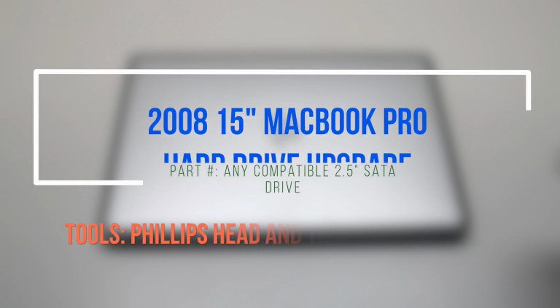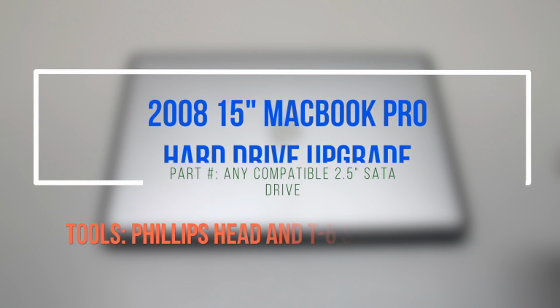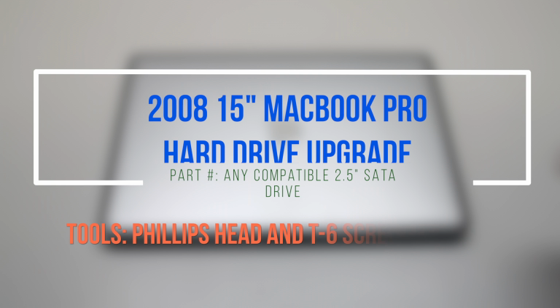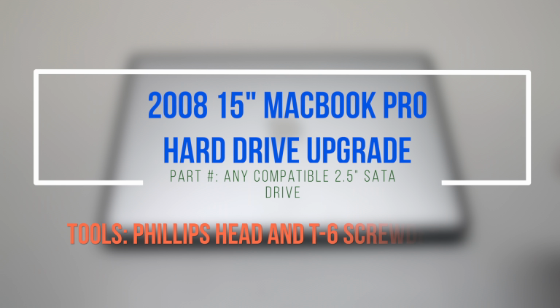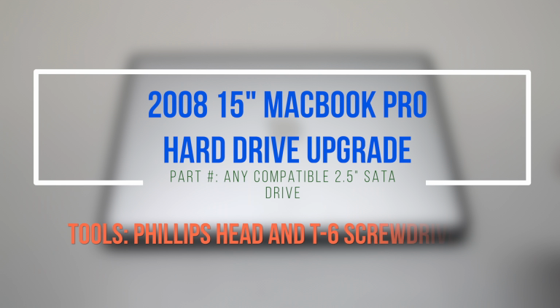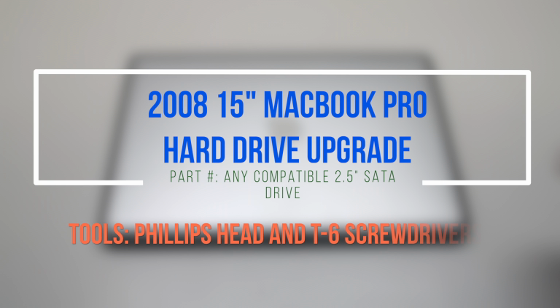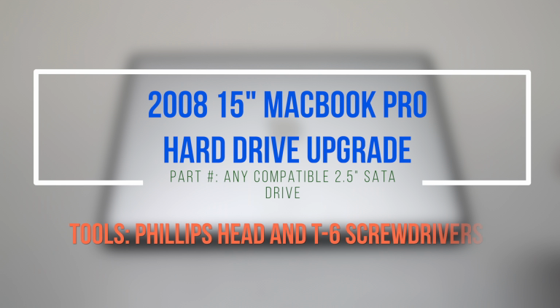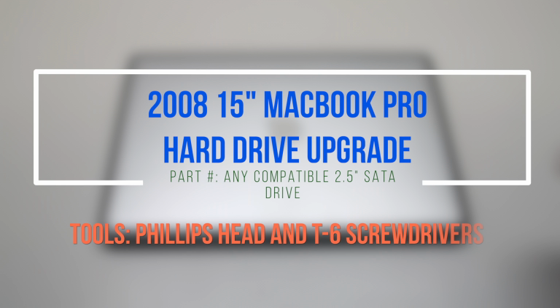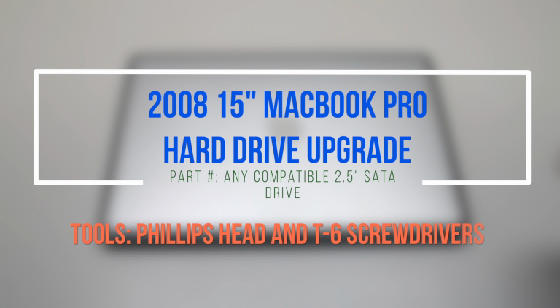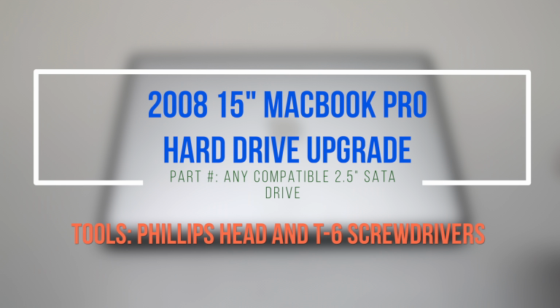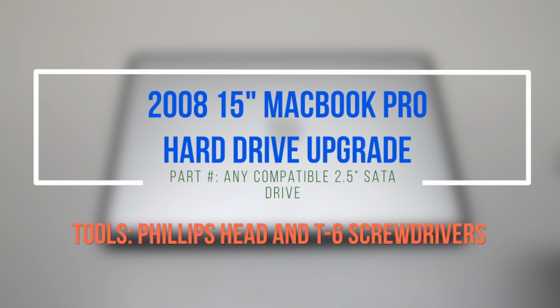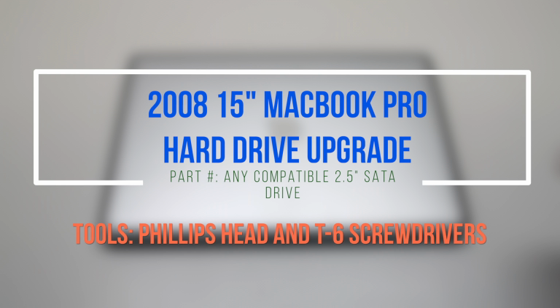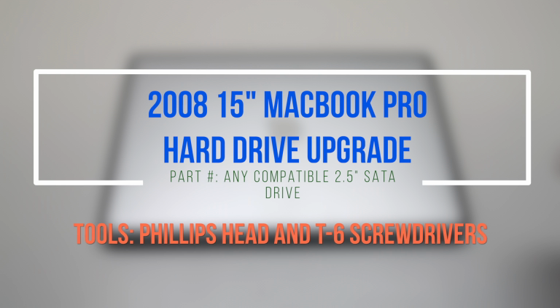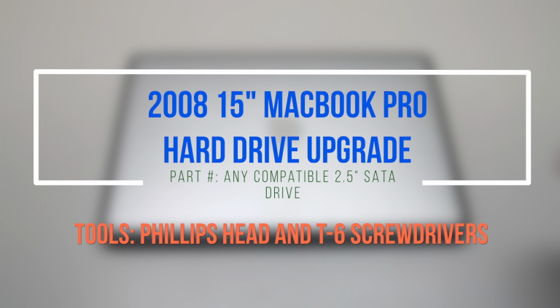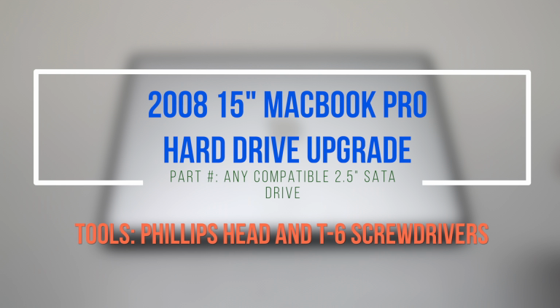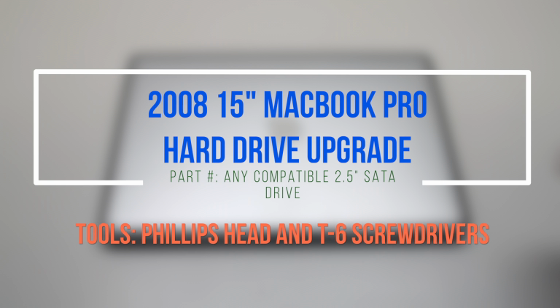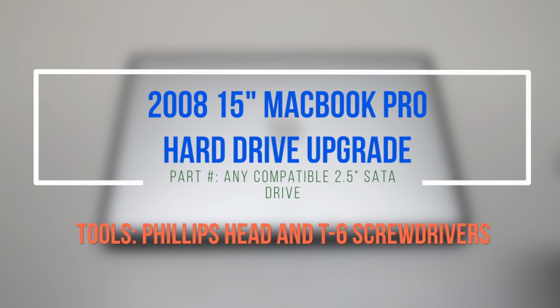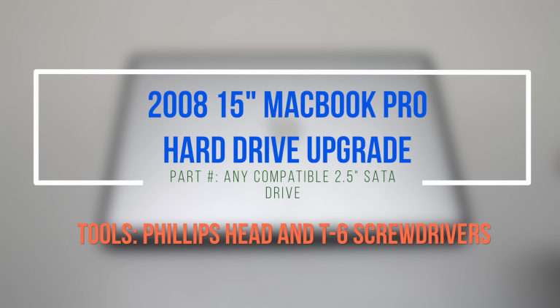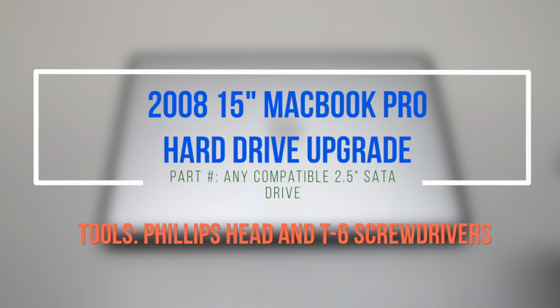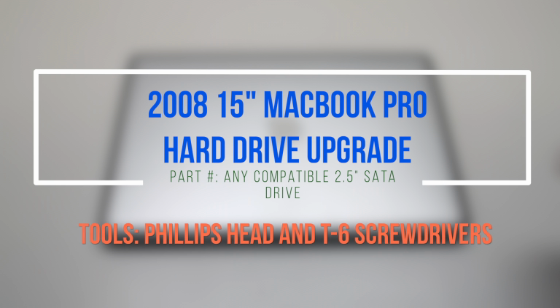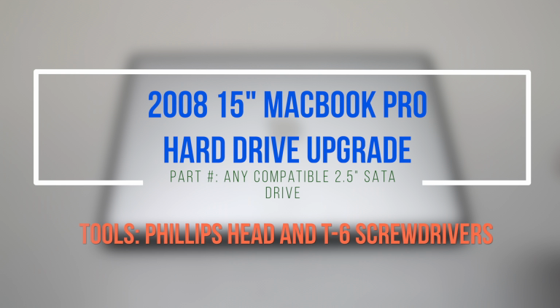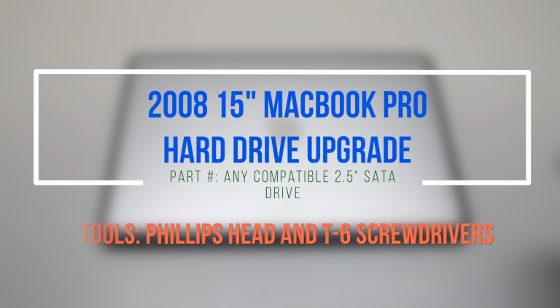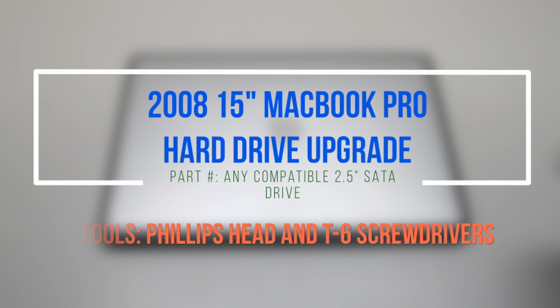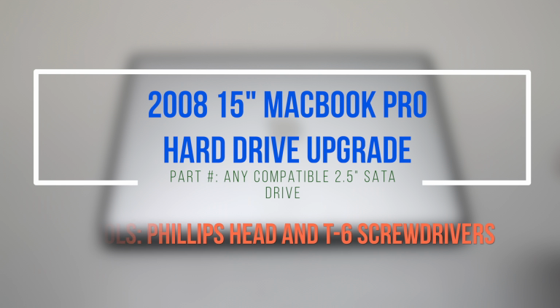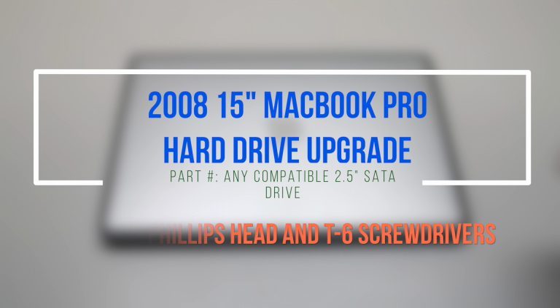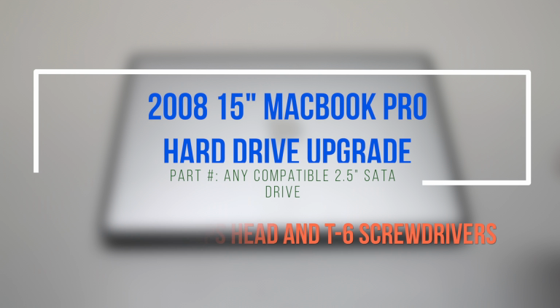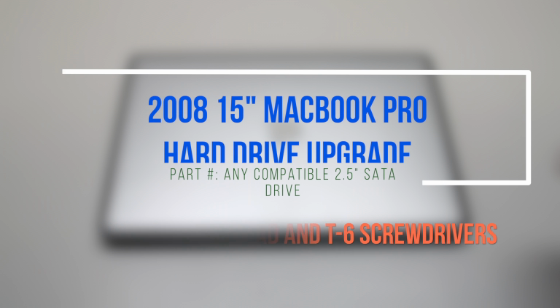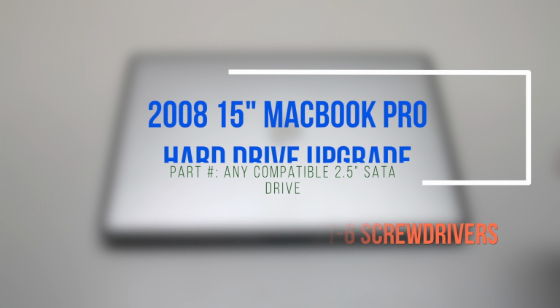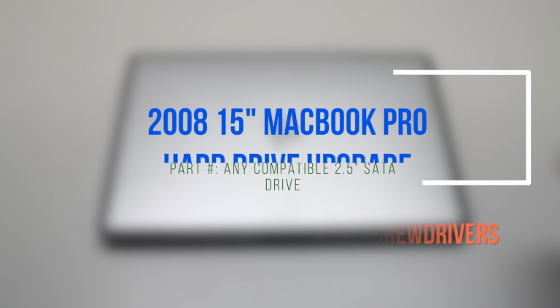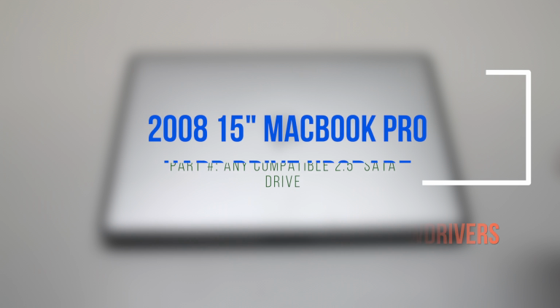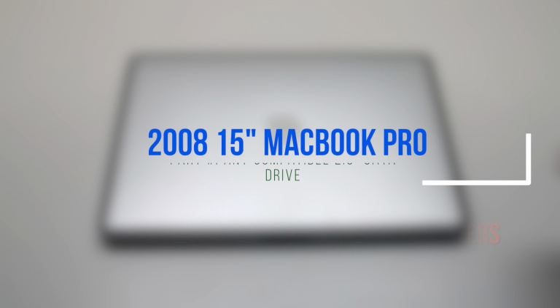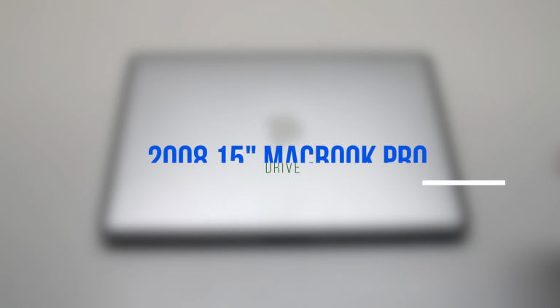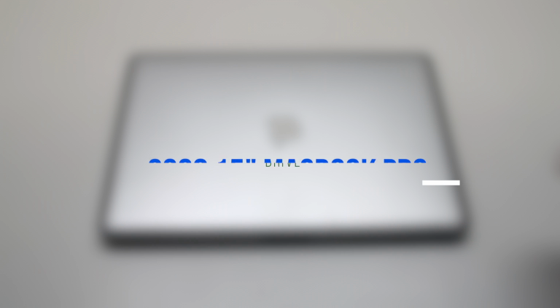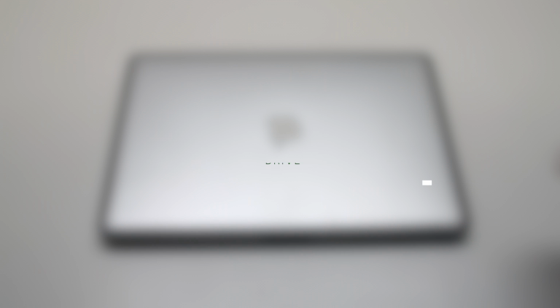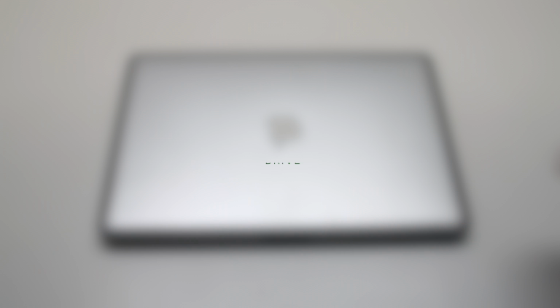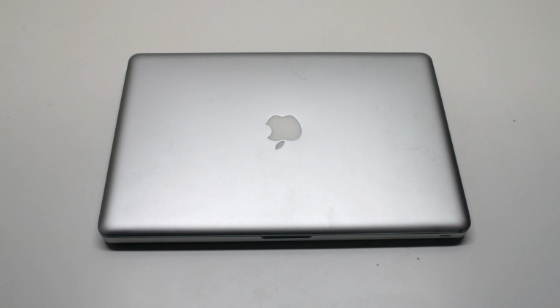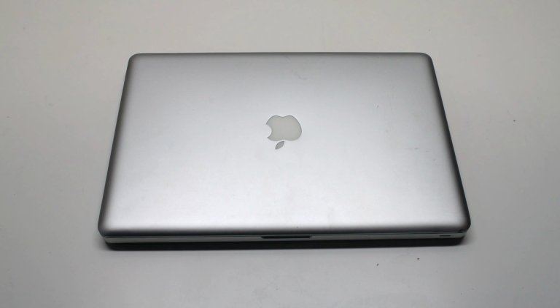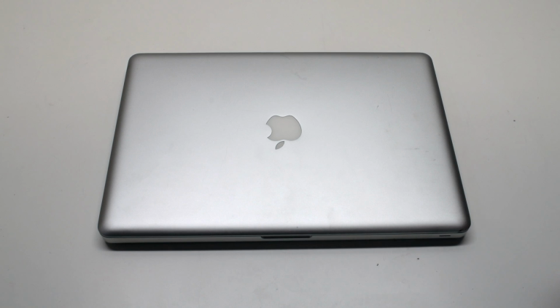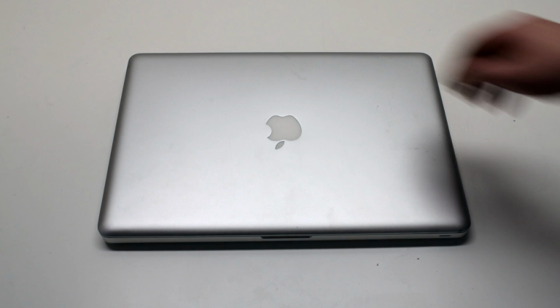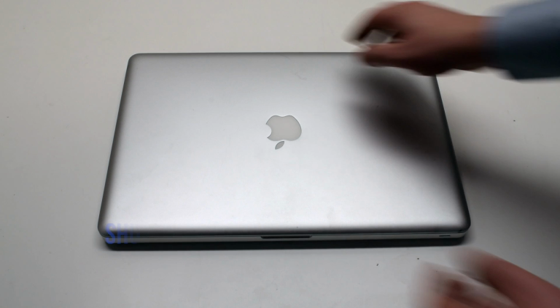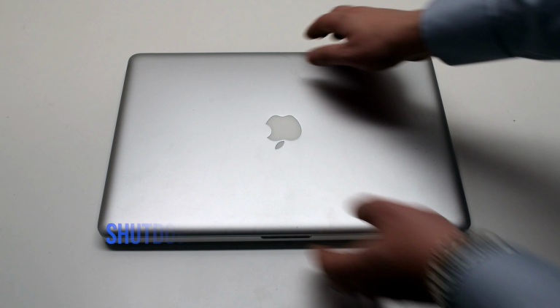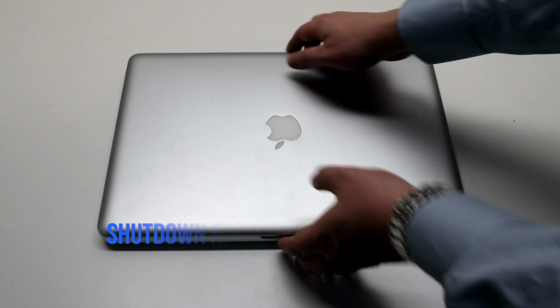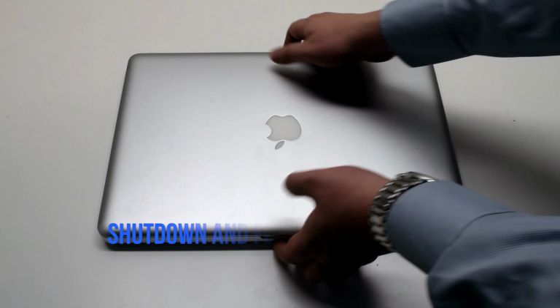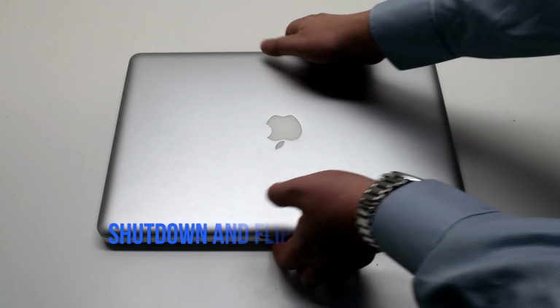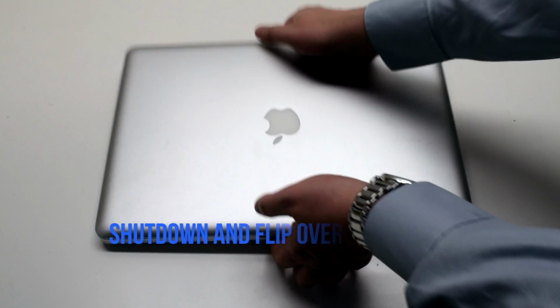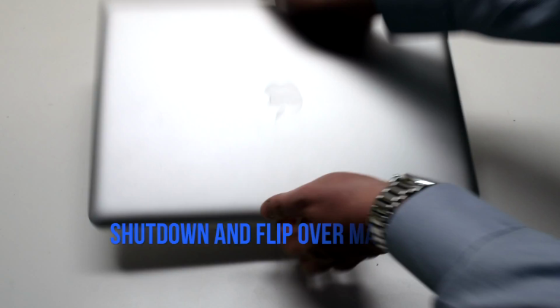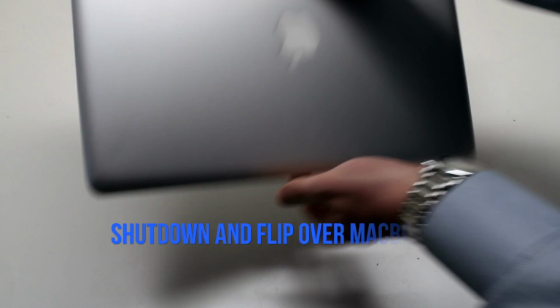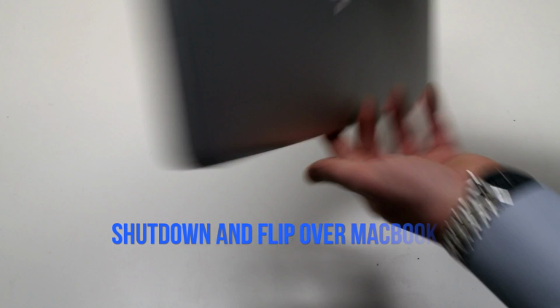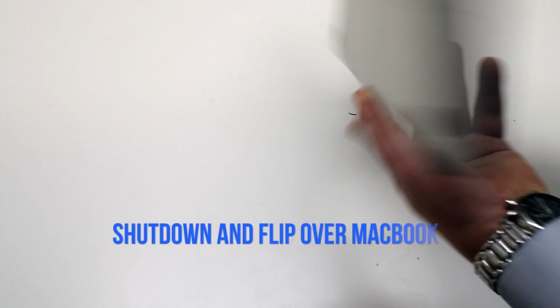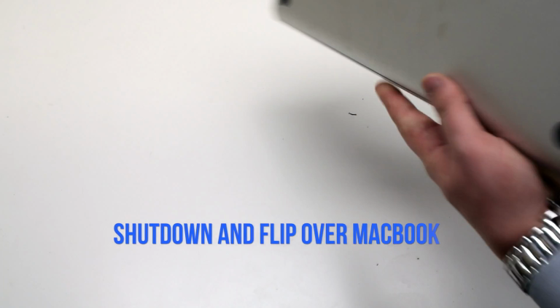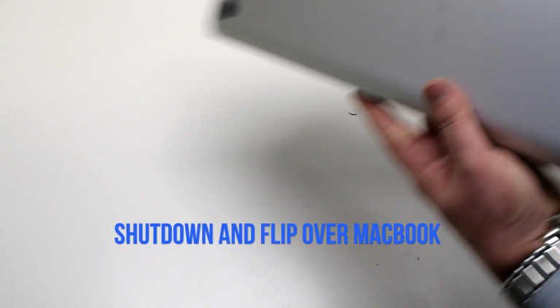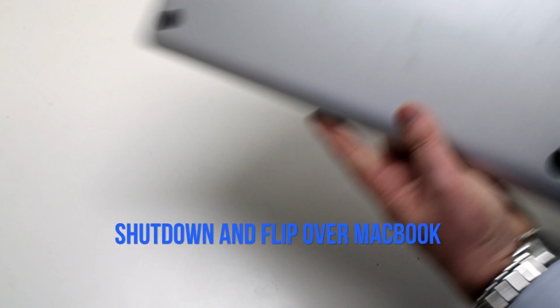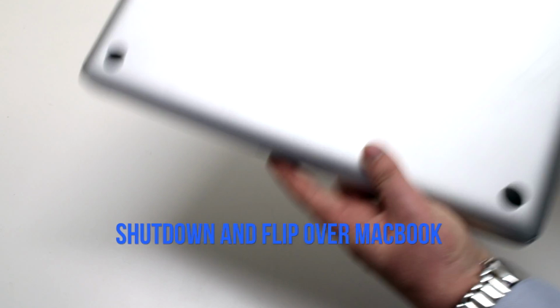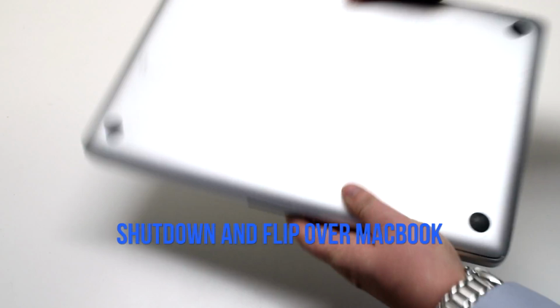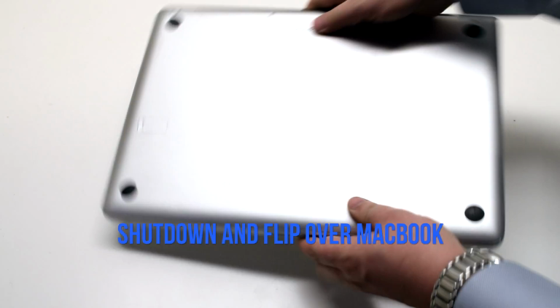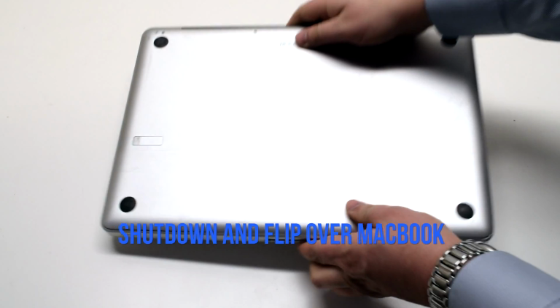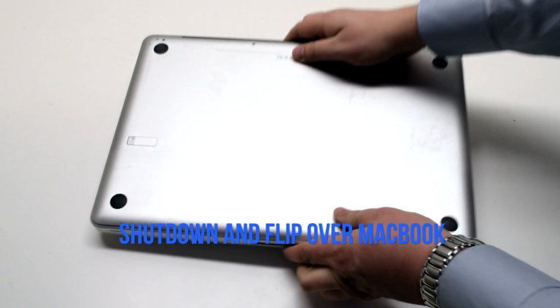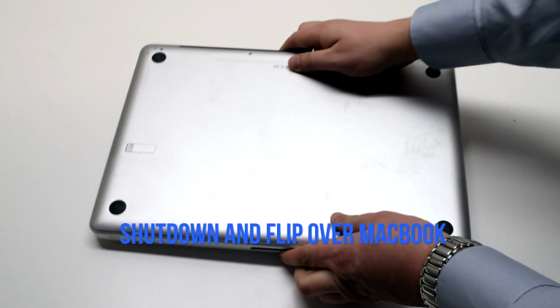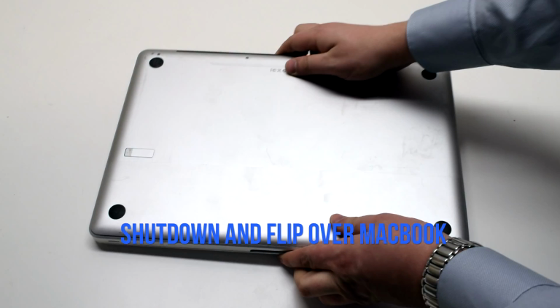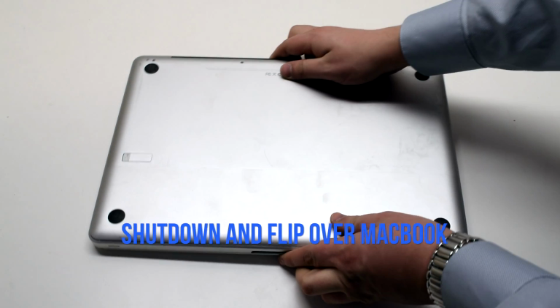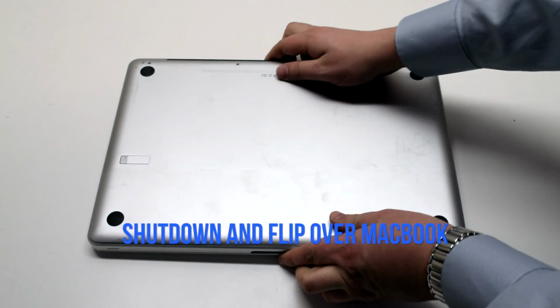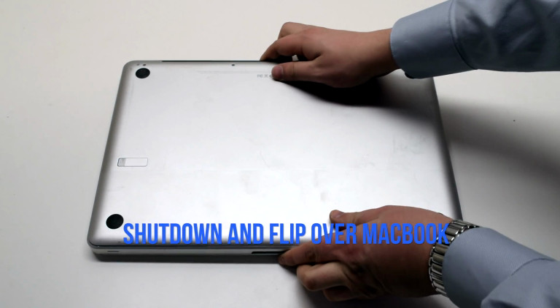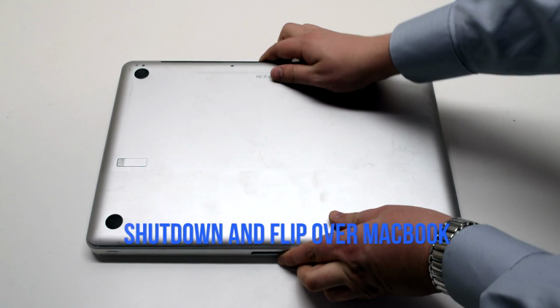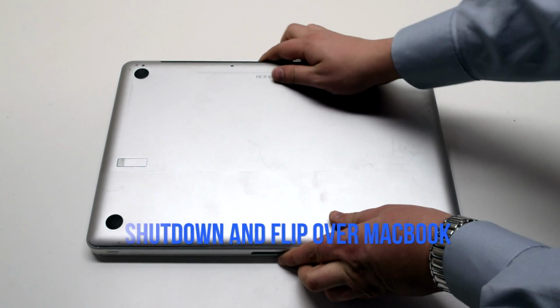2008 15-inch MacBook Pro hard drive upgrade. Make sure that the MacBook is shut down and flip it over.